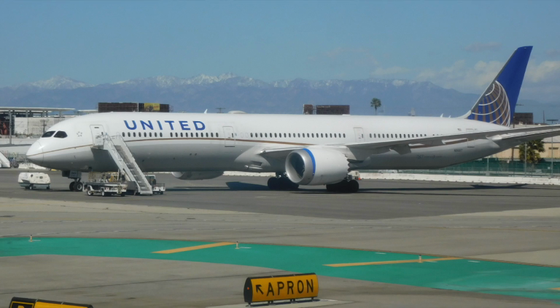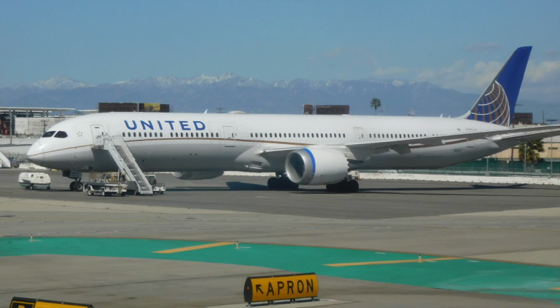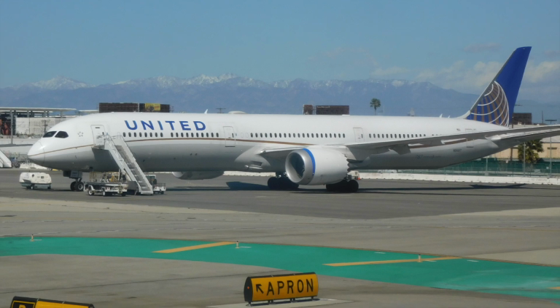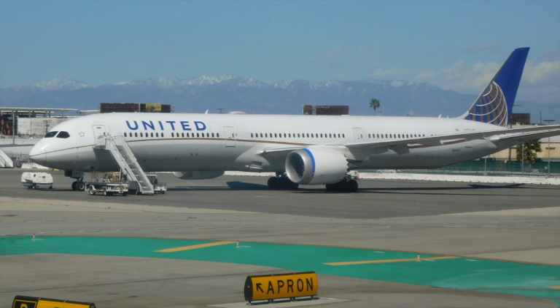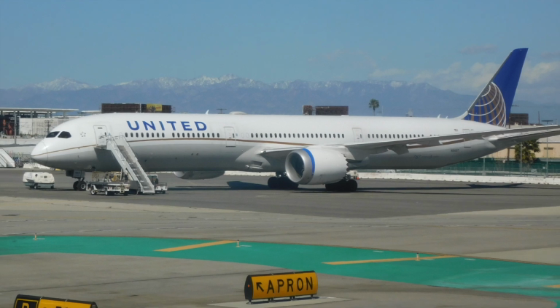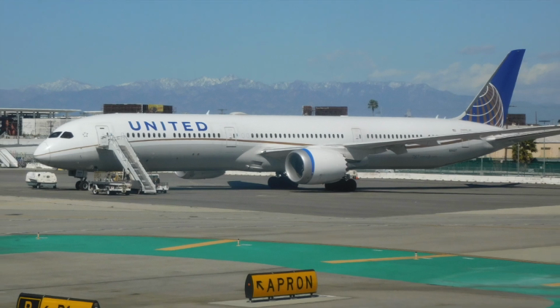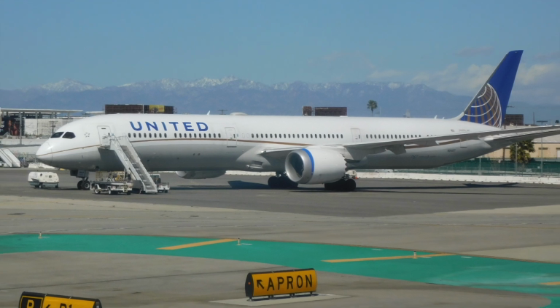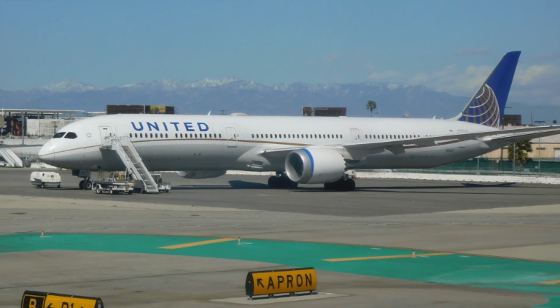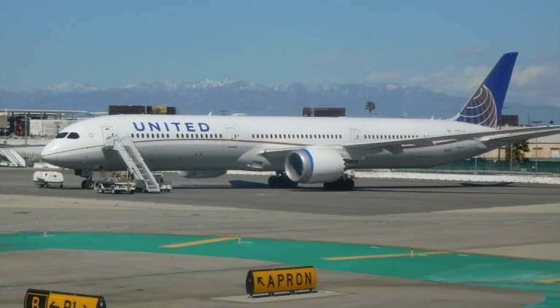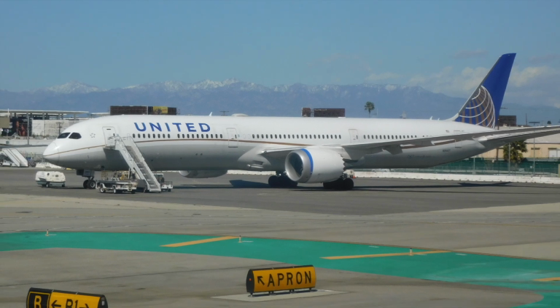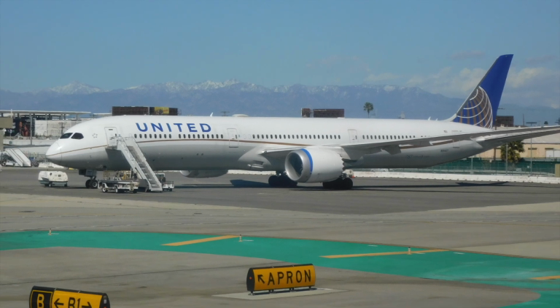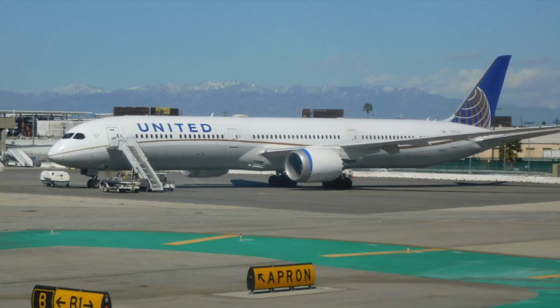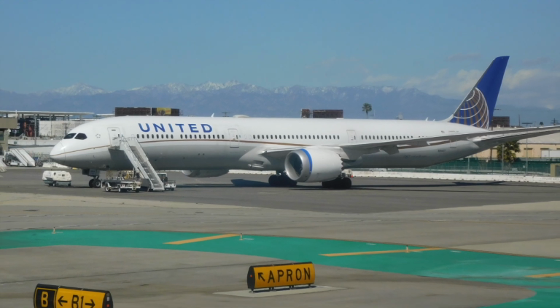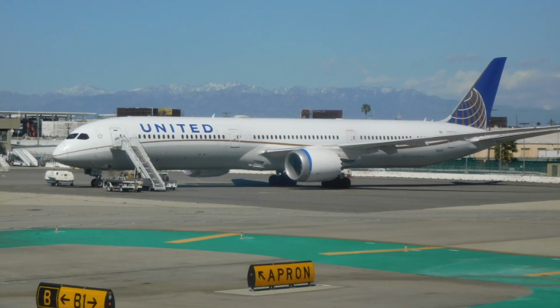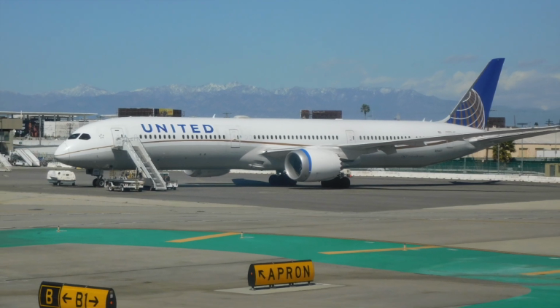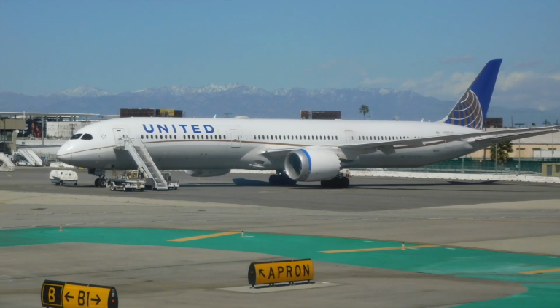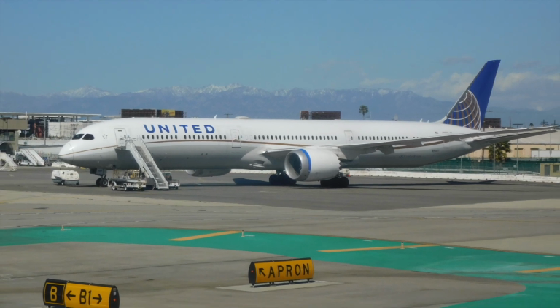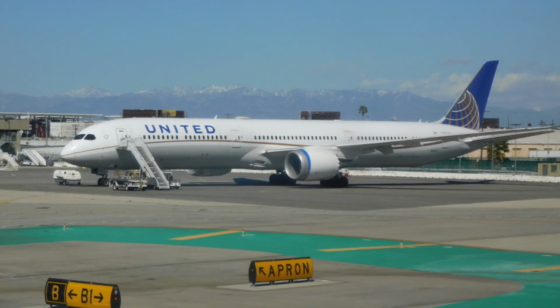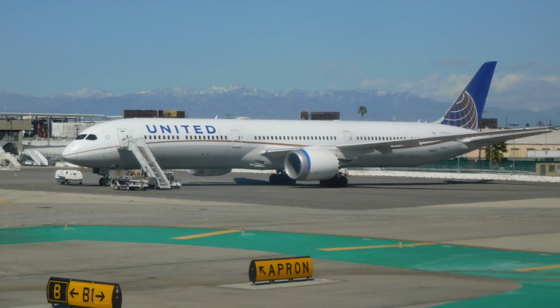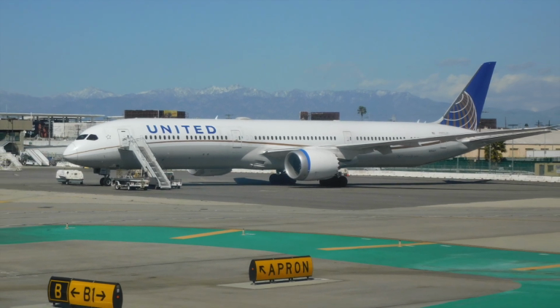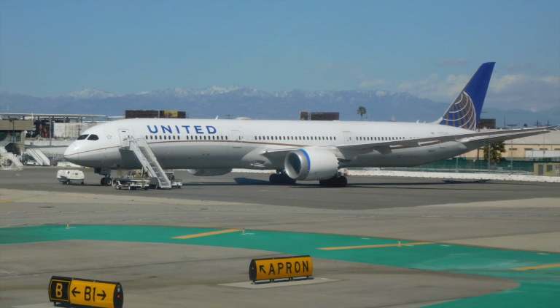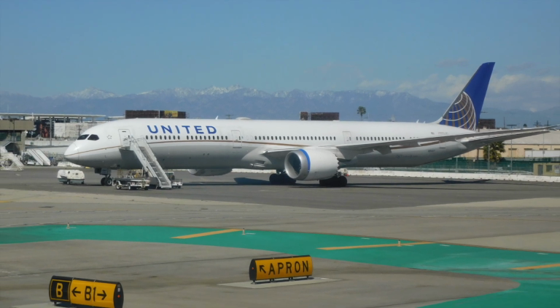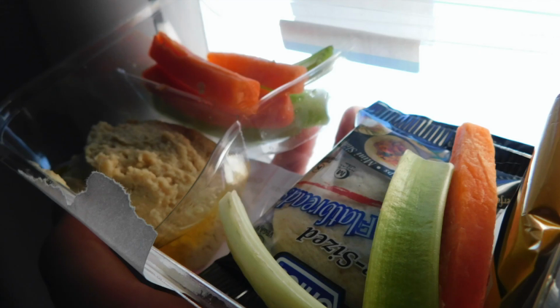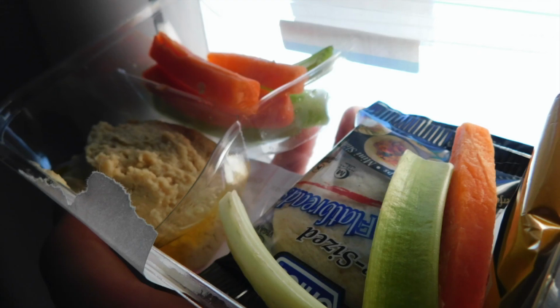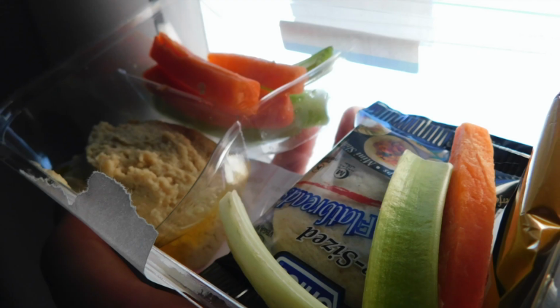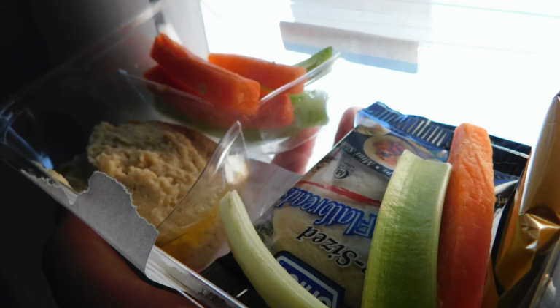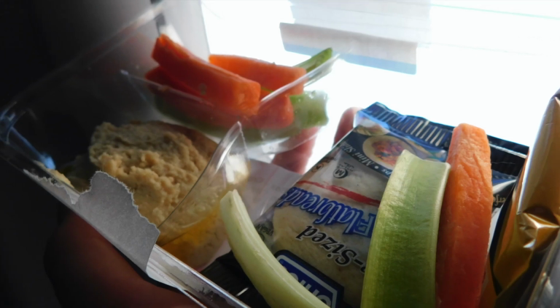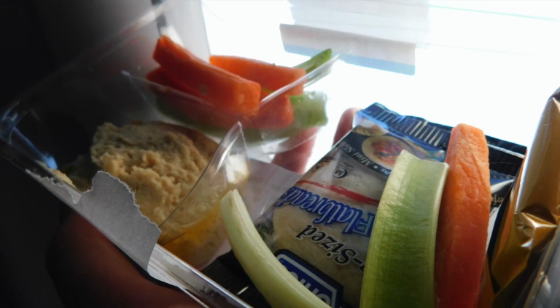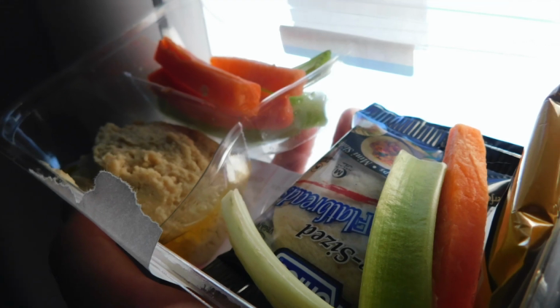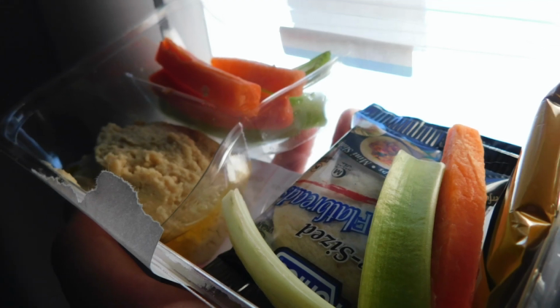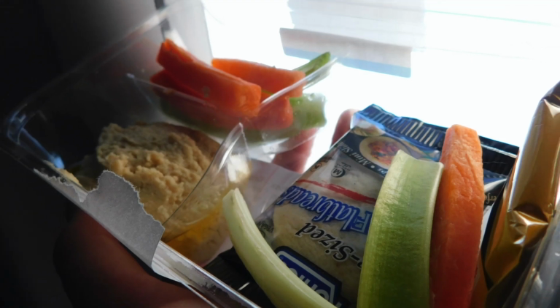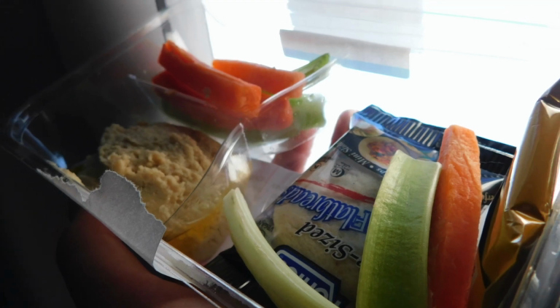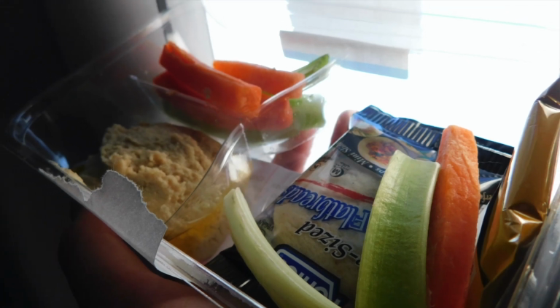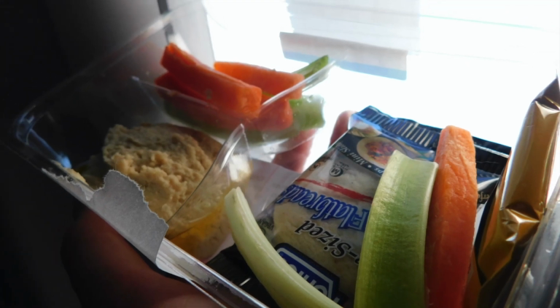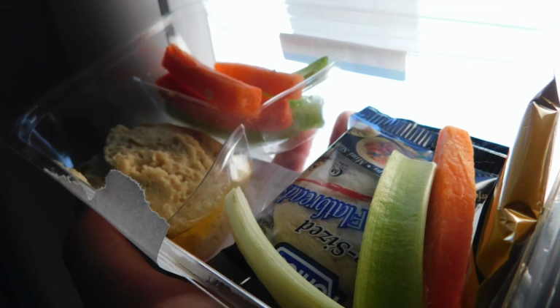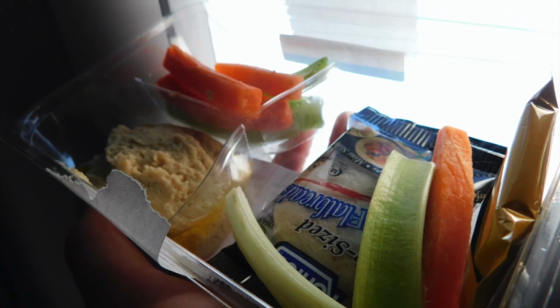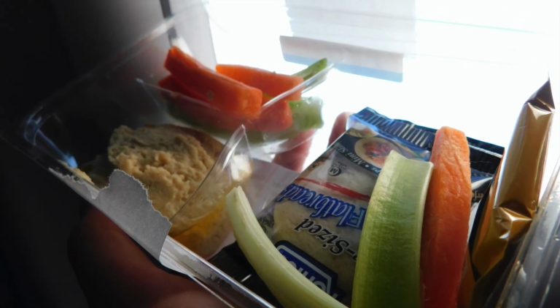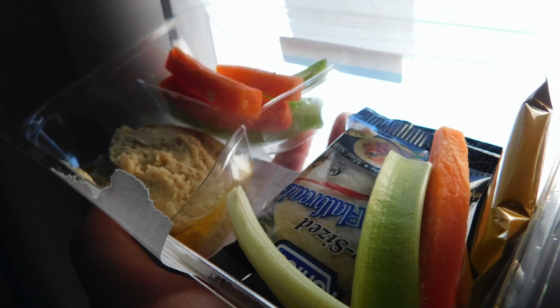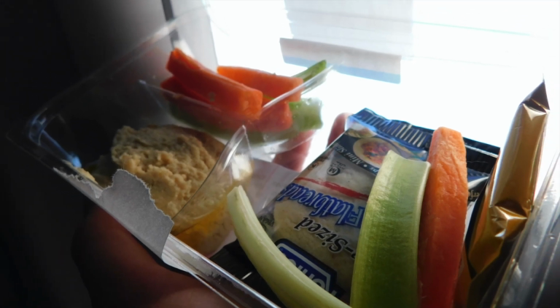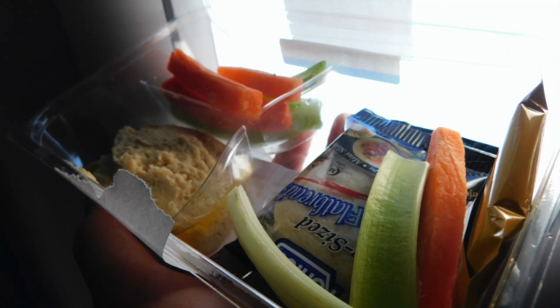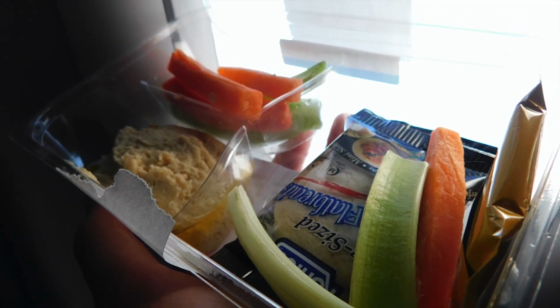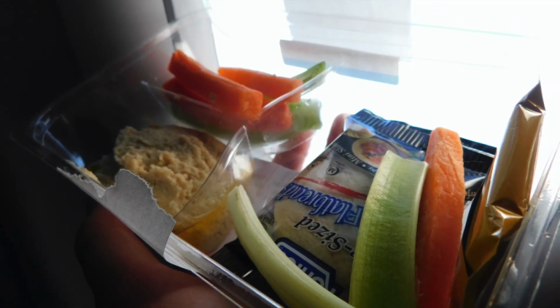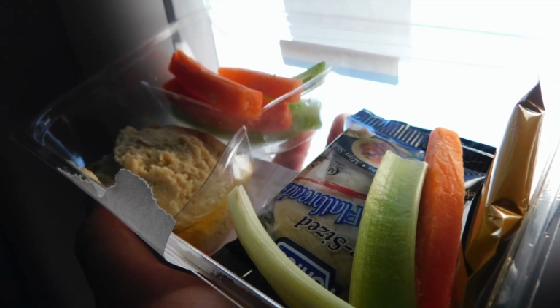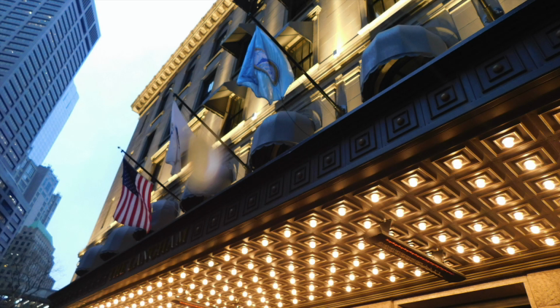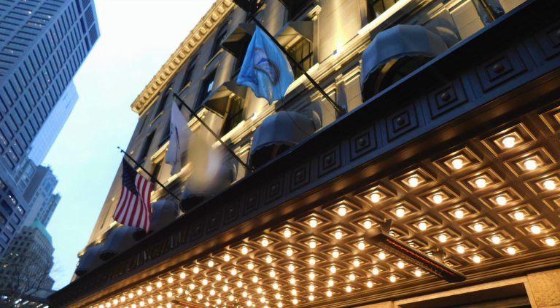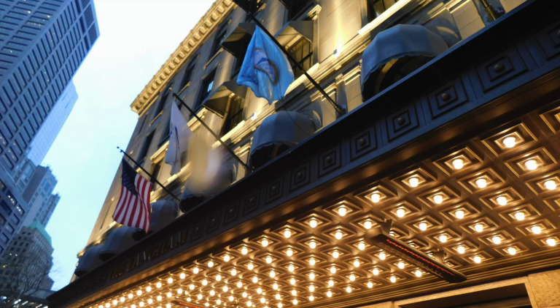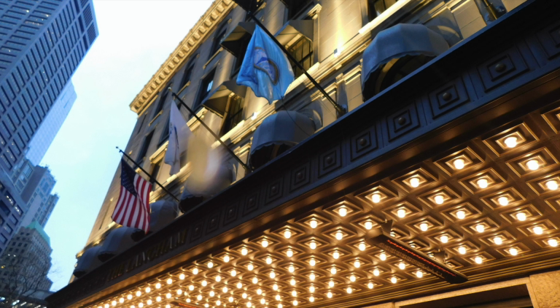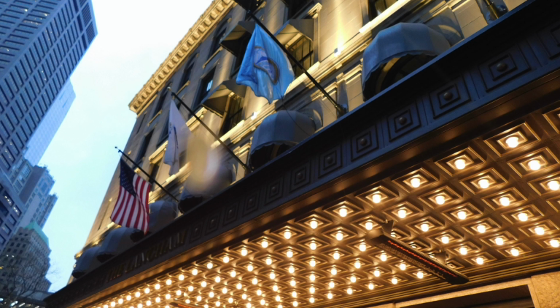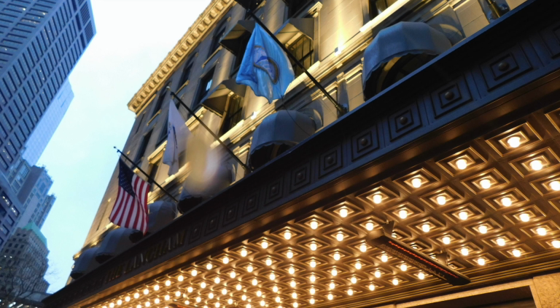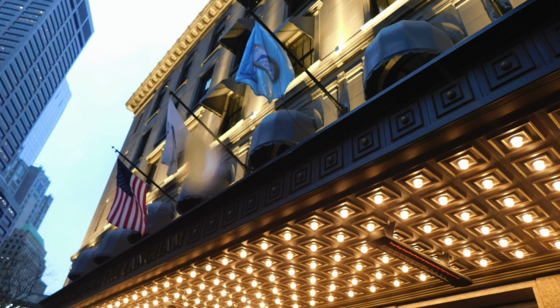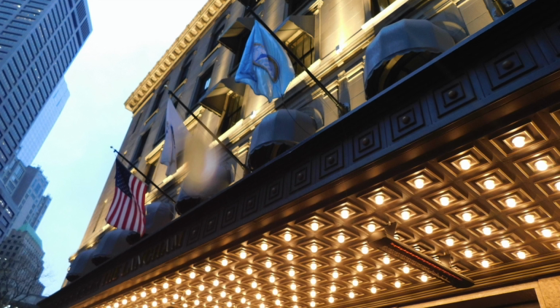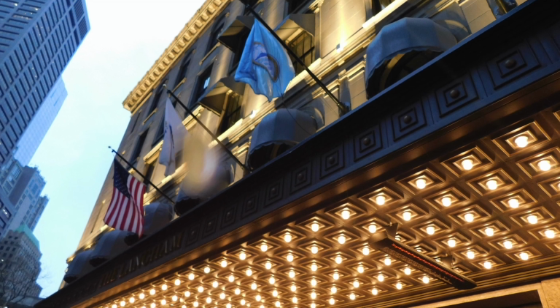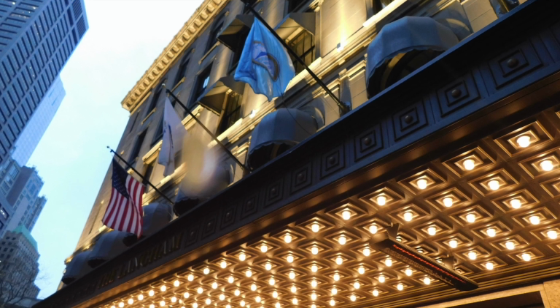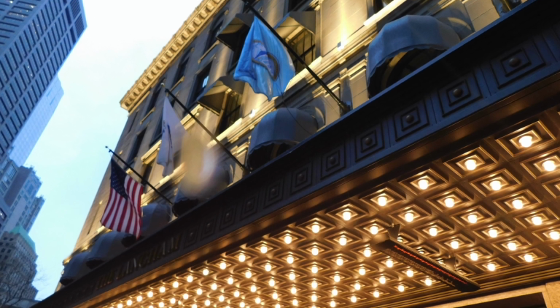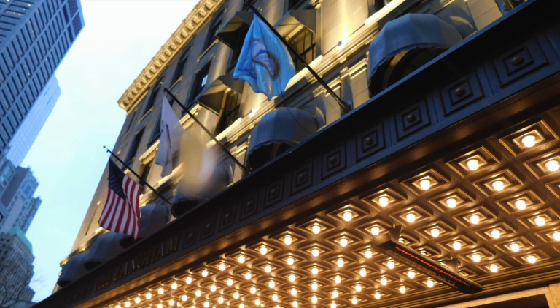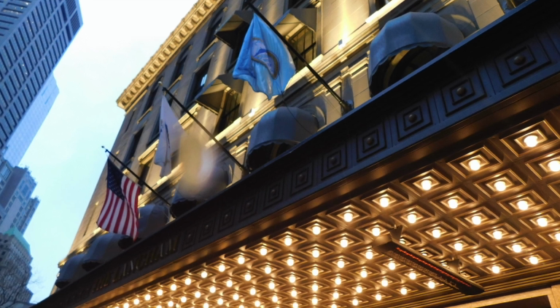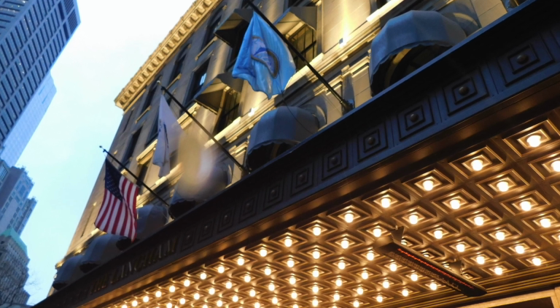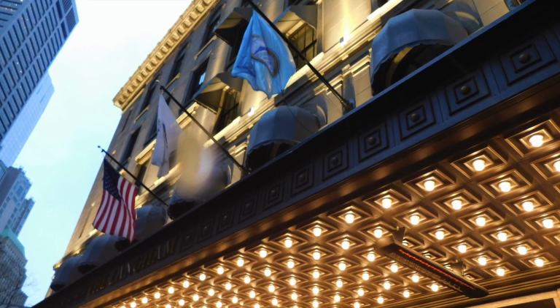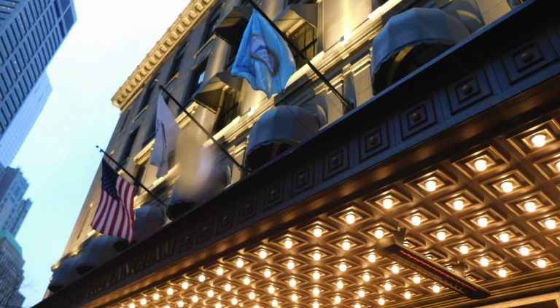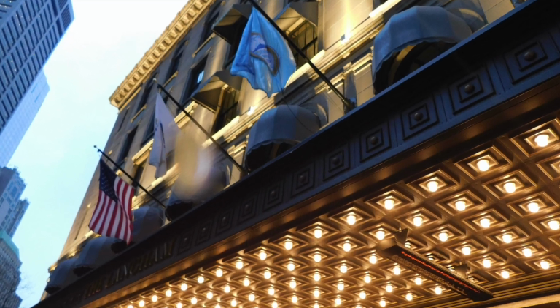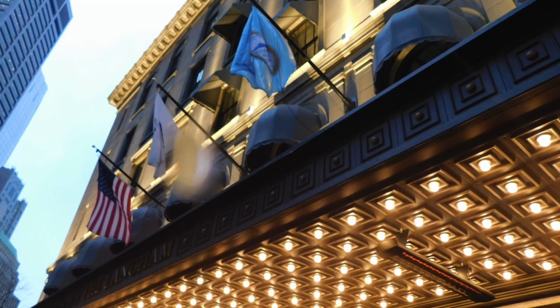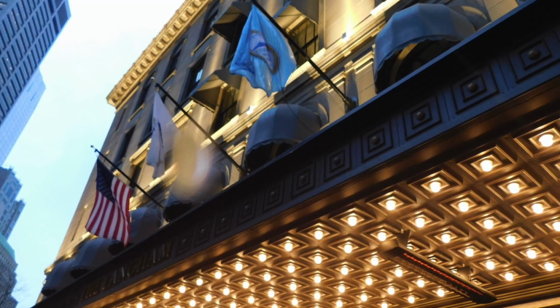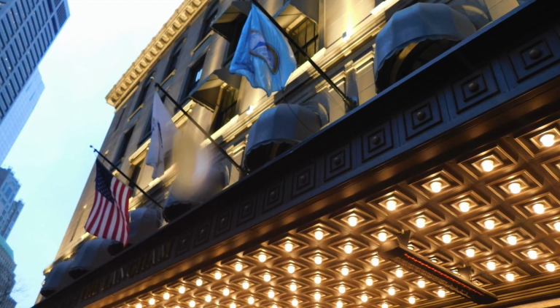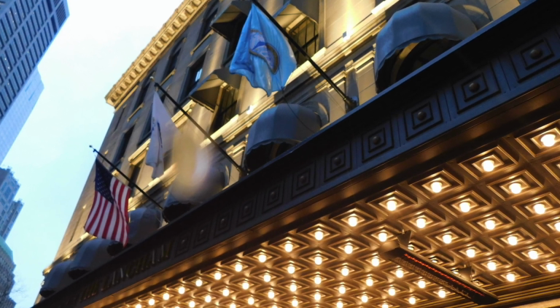What's up guys, welcome back to another video. In today's video we're going to be reviewing the Langham in central Boston. I hope you enjoy this video and remember to subscribe.